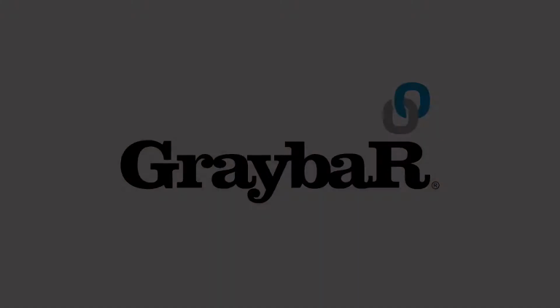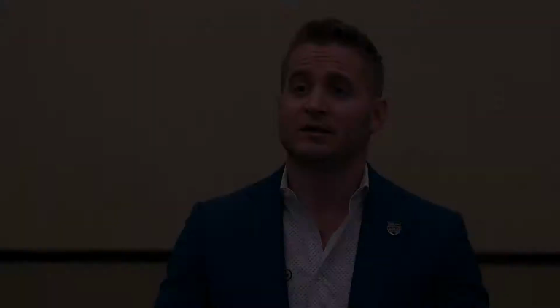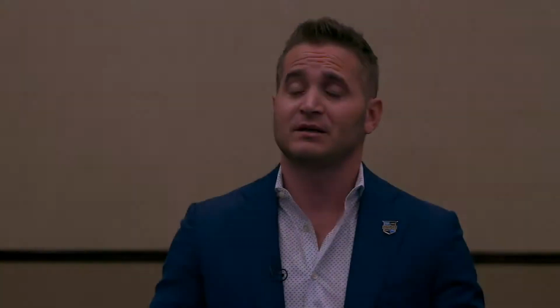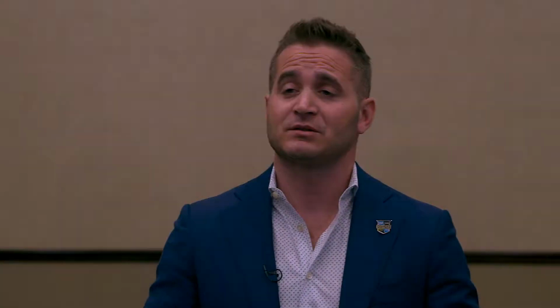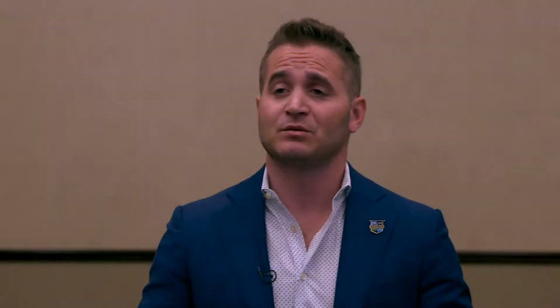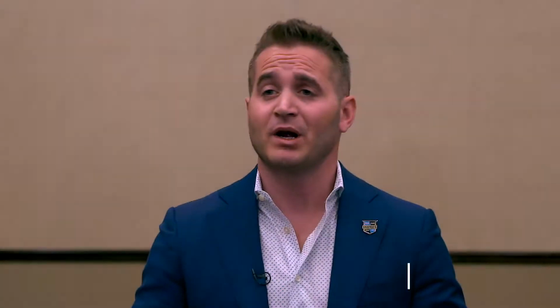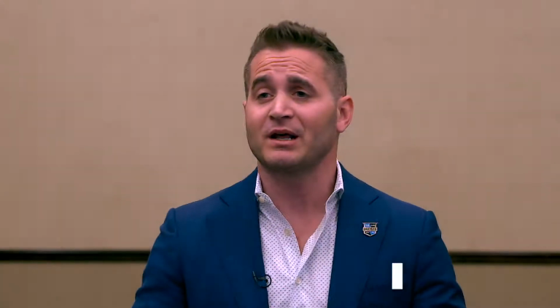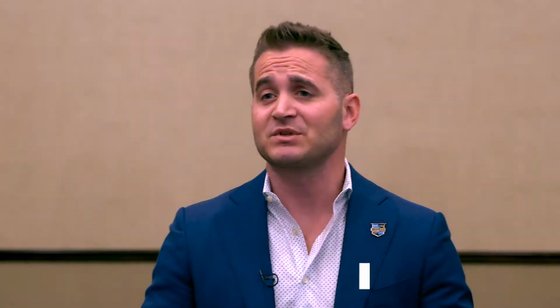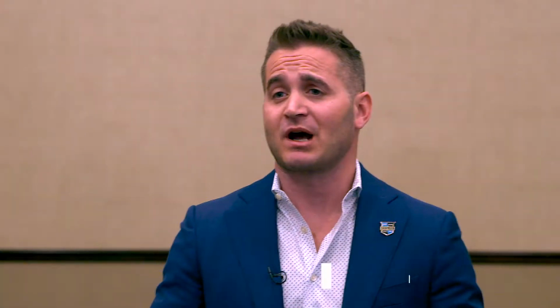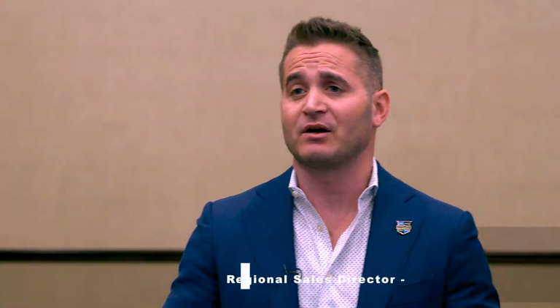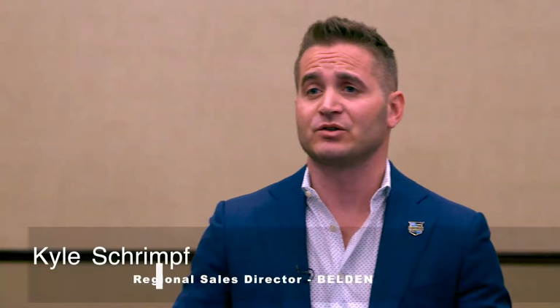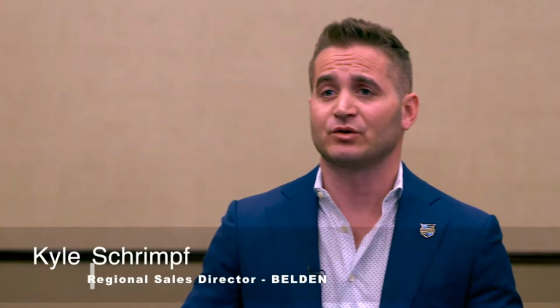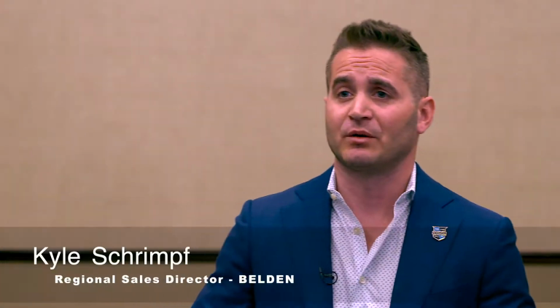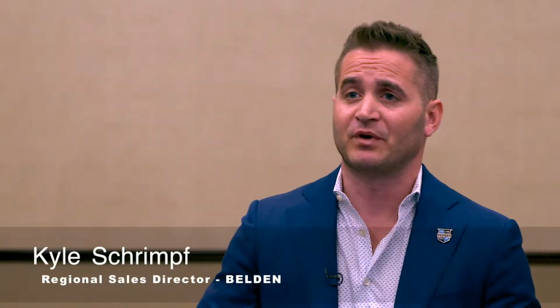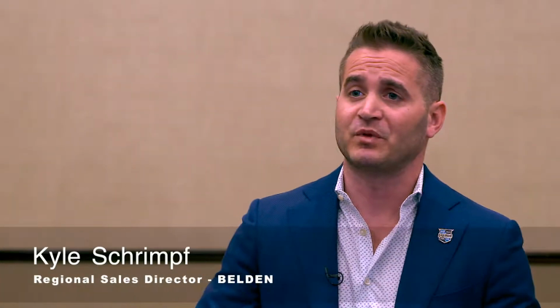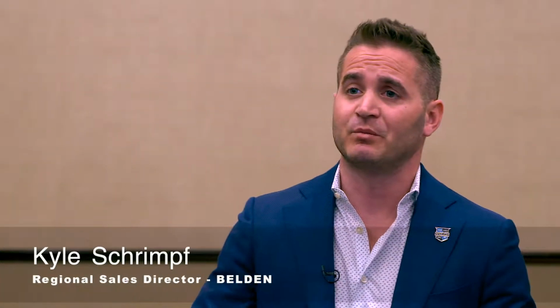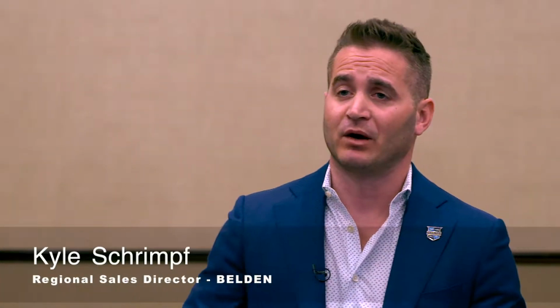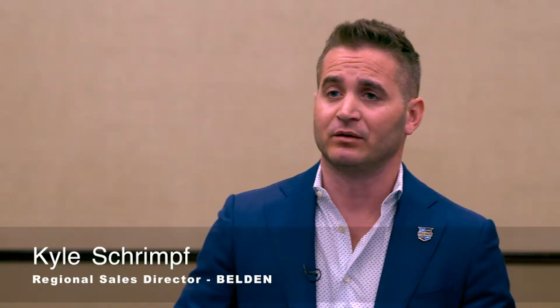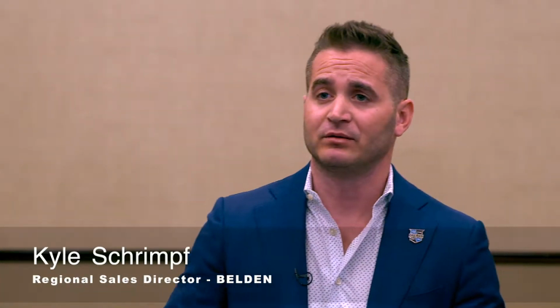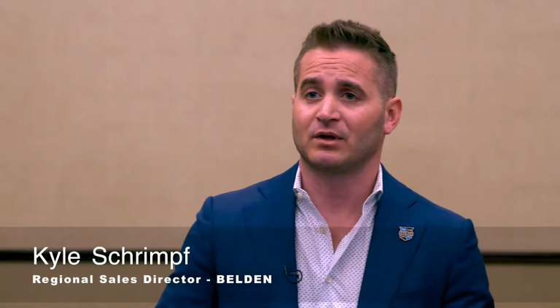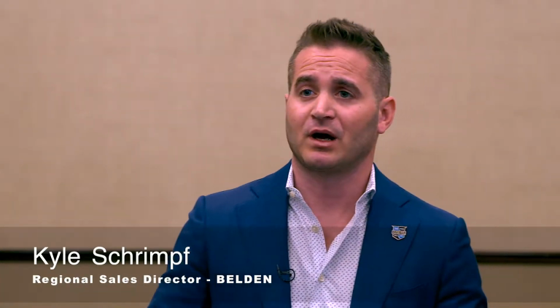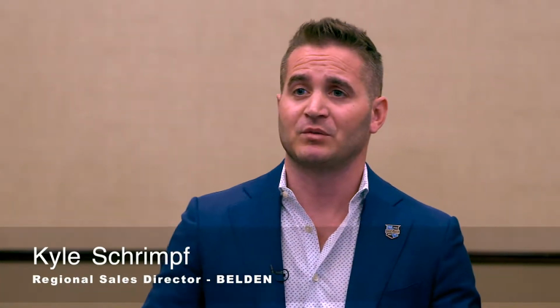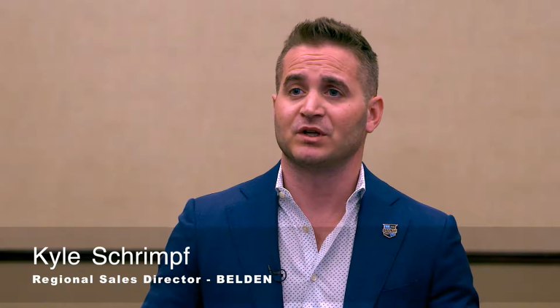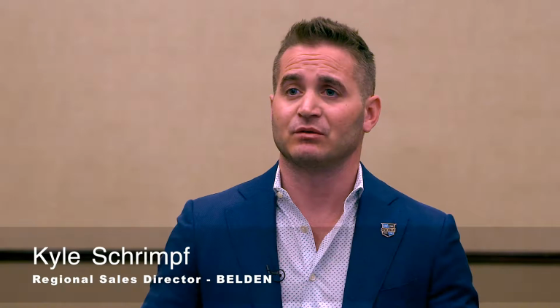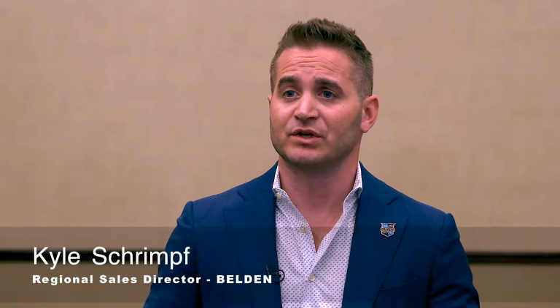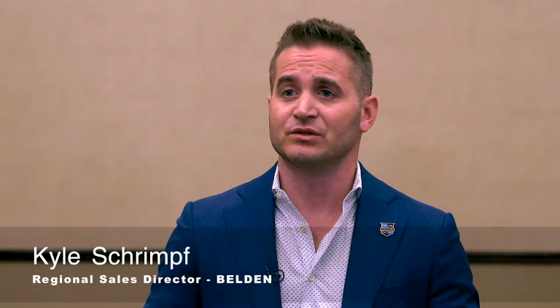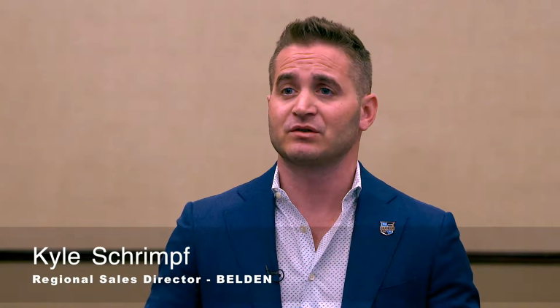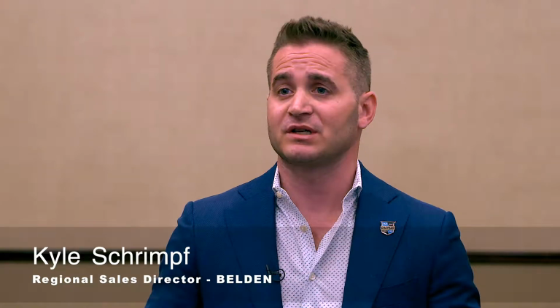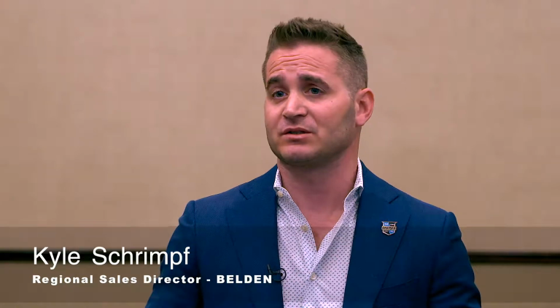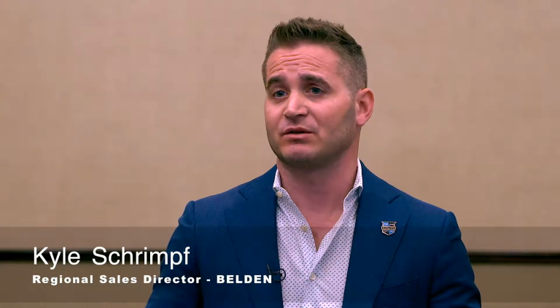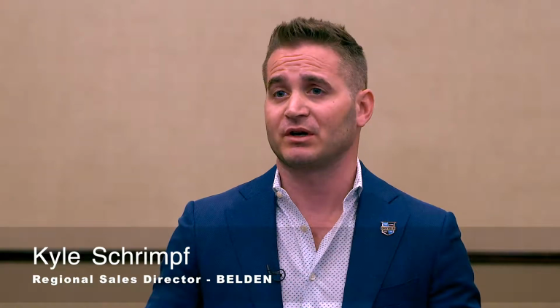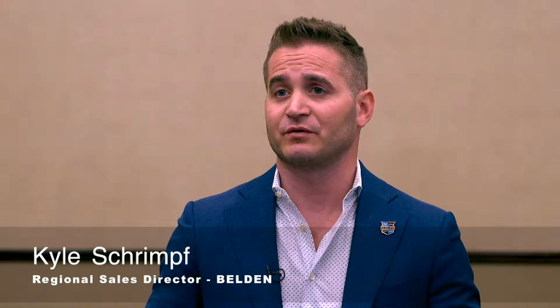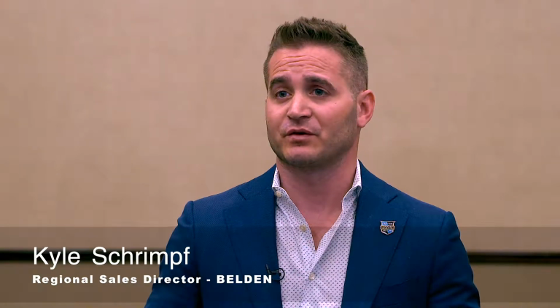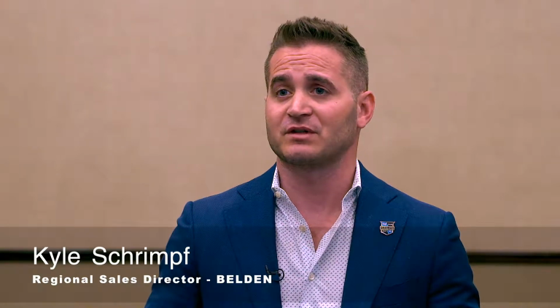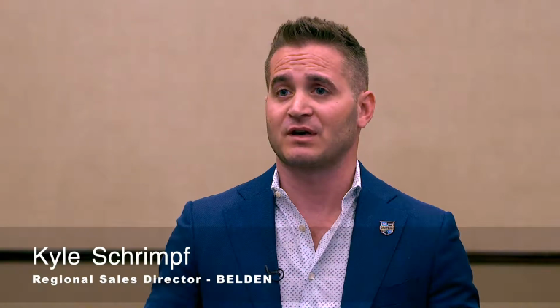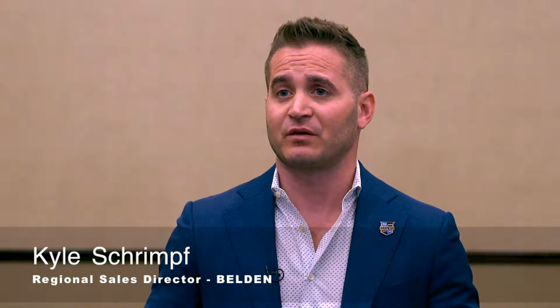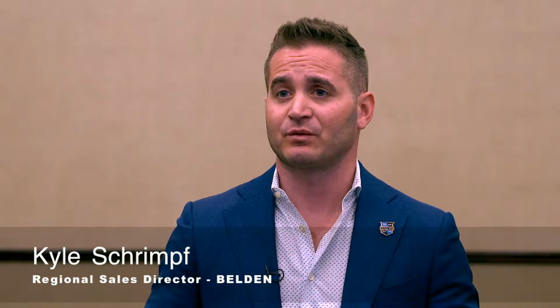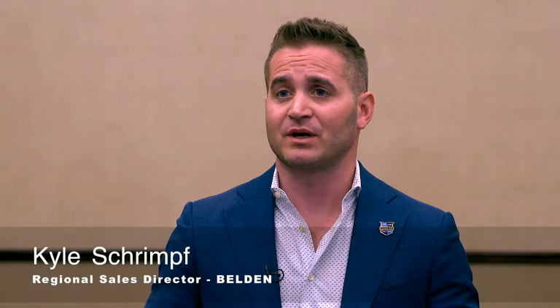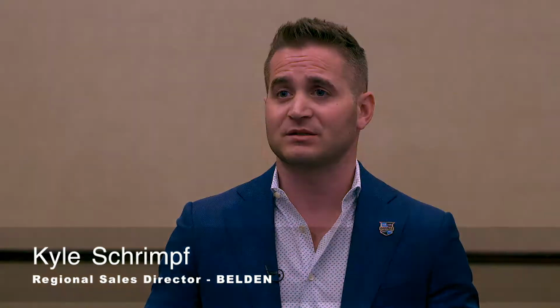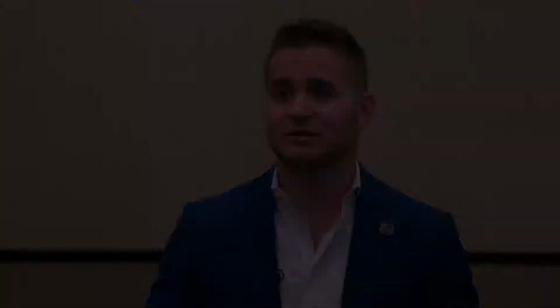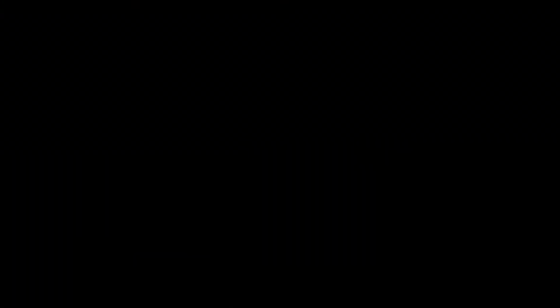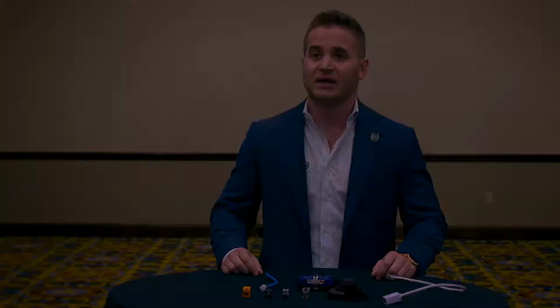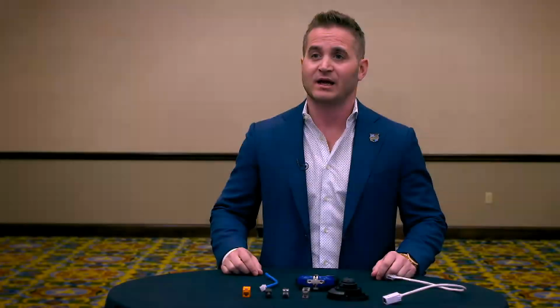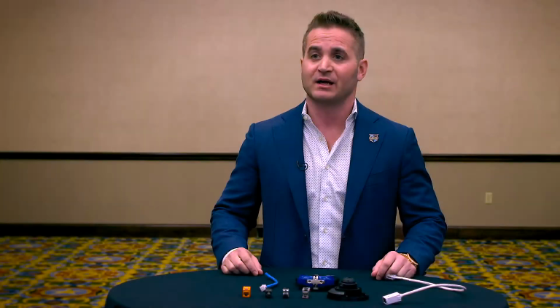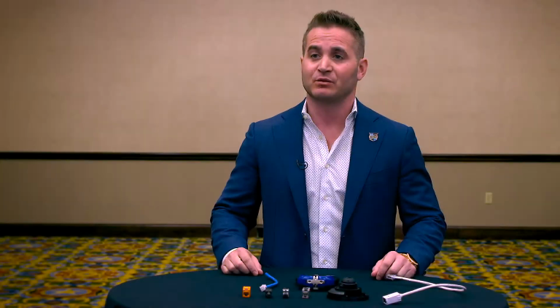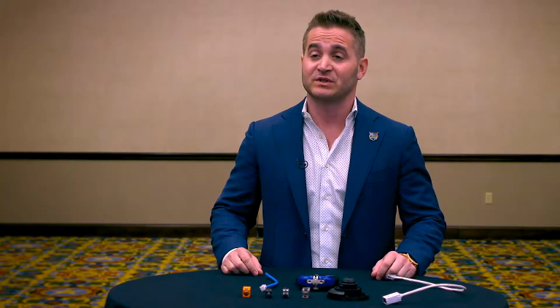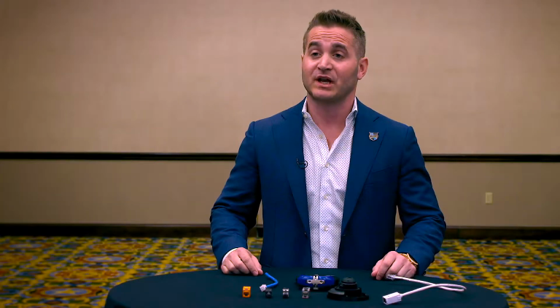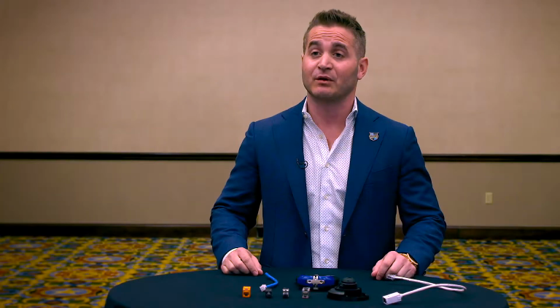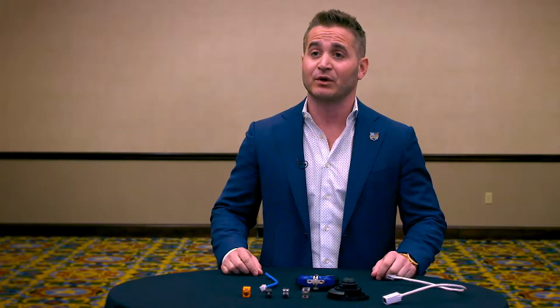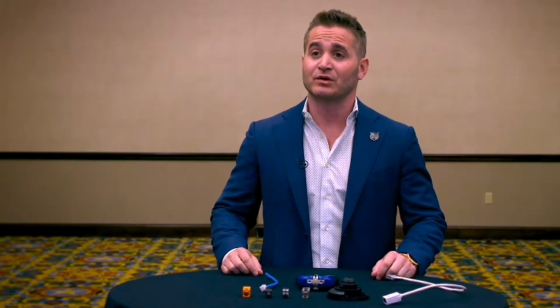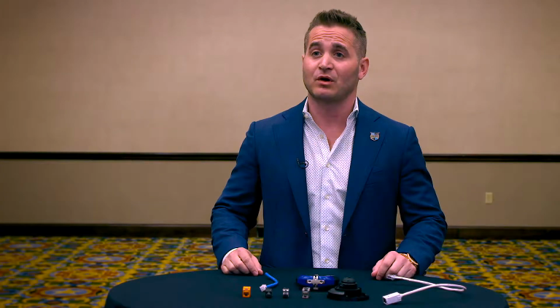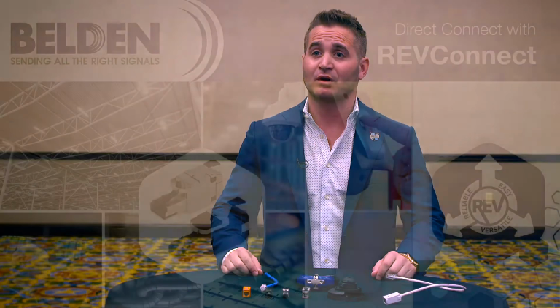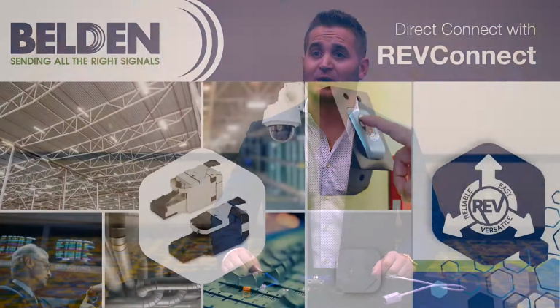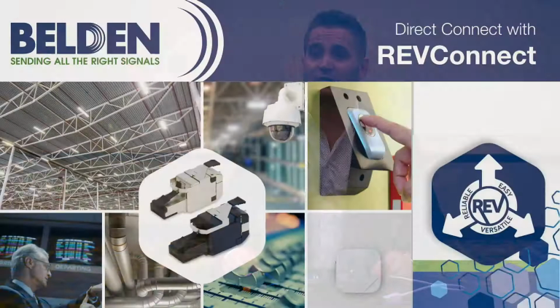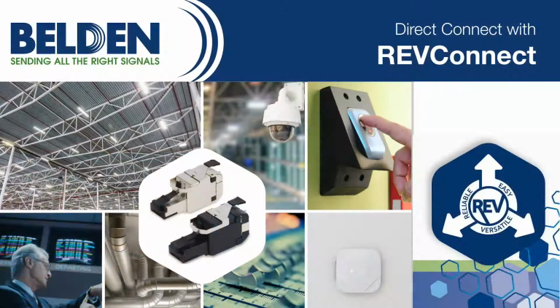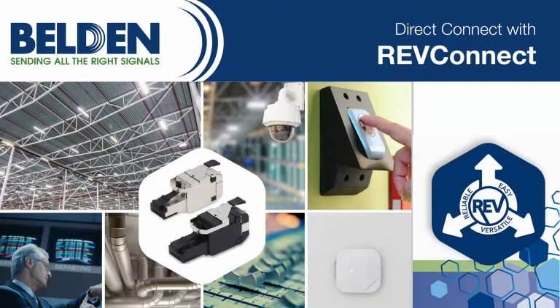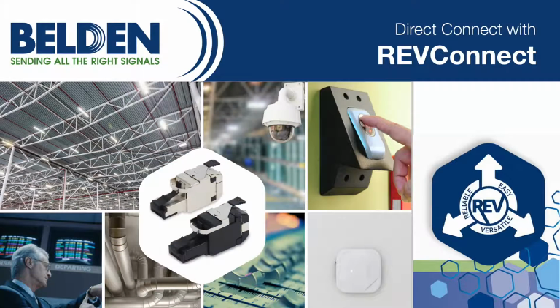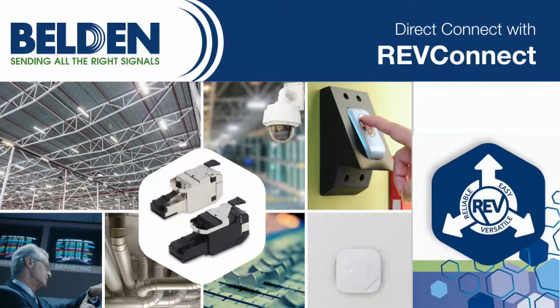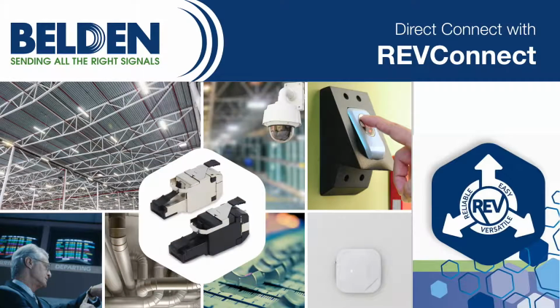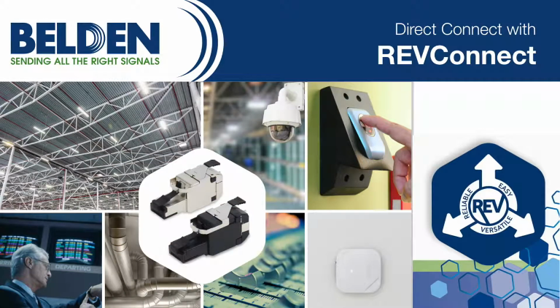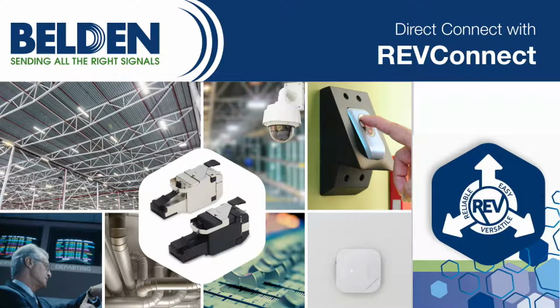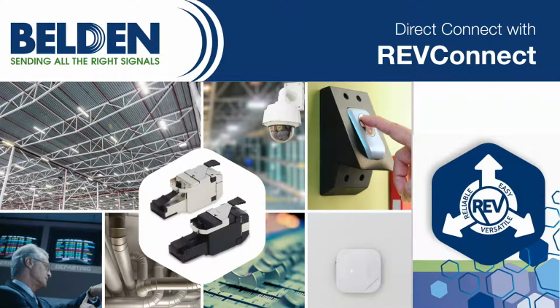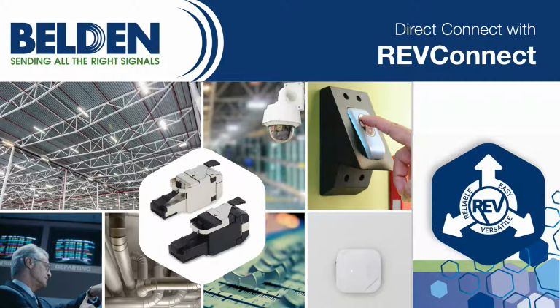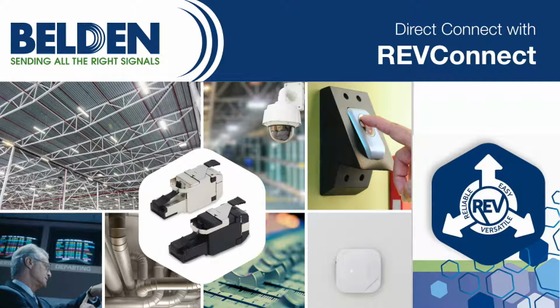My name is Kyle Schrempf. I'm with Belden. I'm the Regional Sales Director for the Southwest, and today we're going to talk about the RevConnect system.